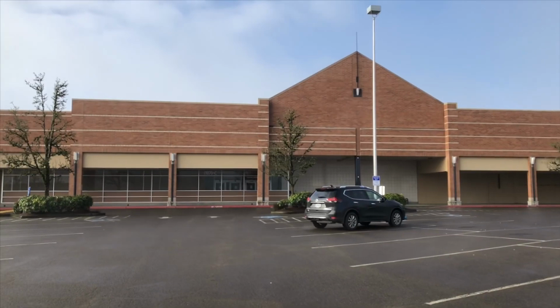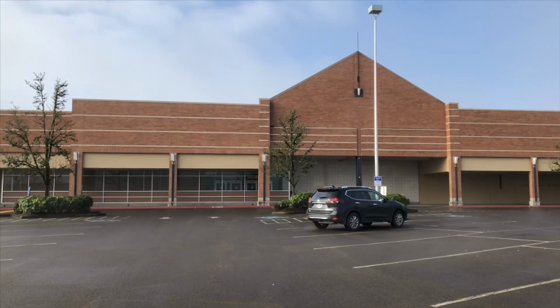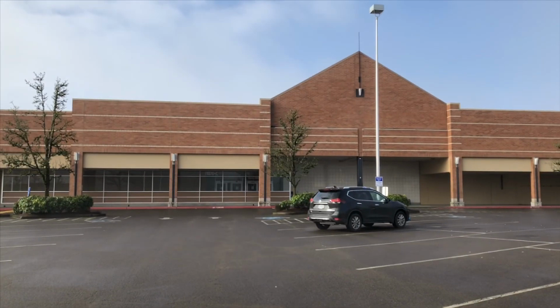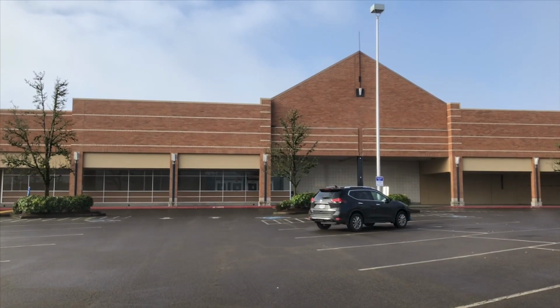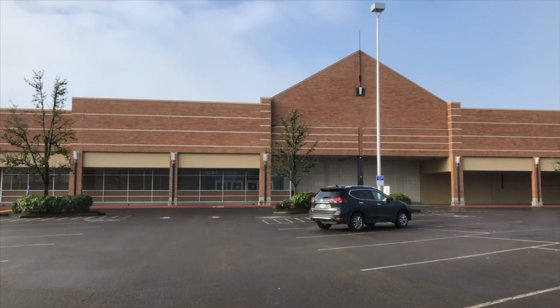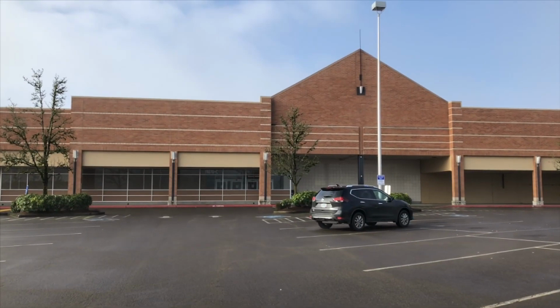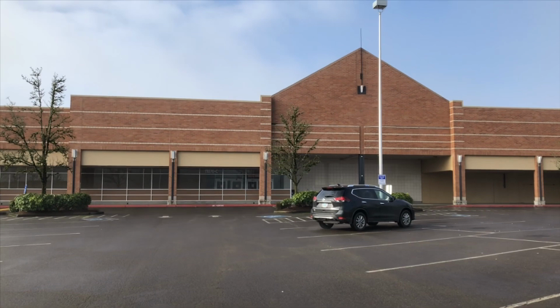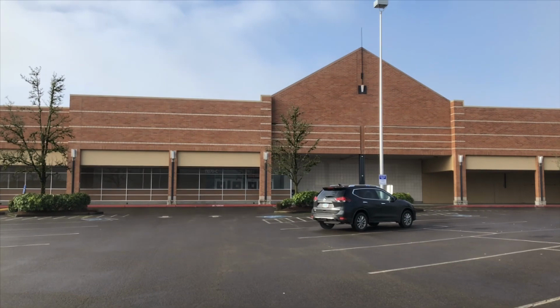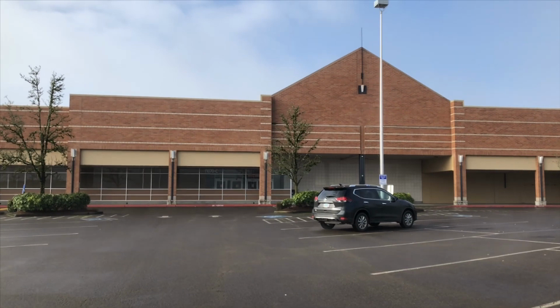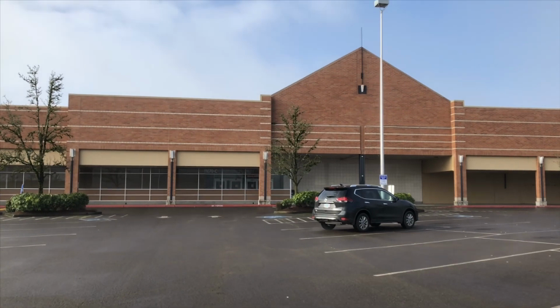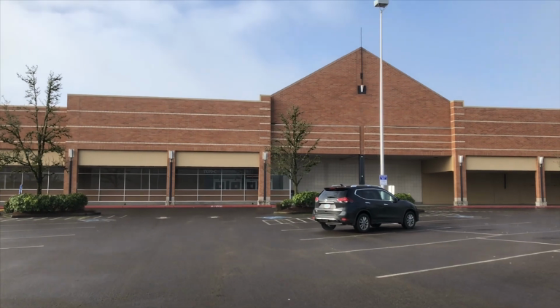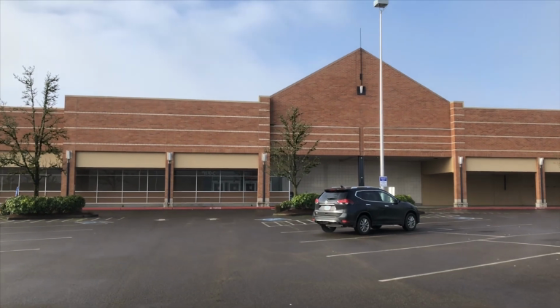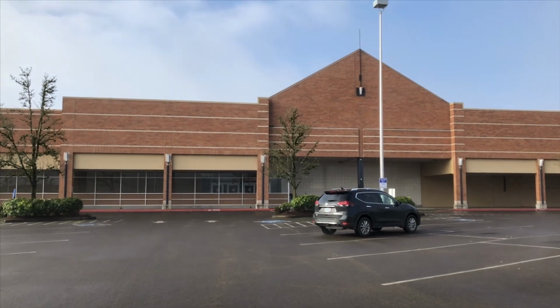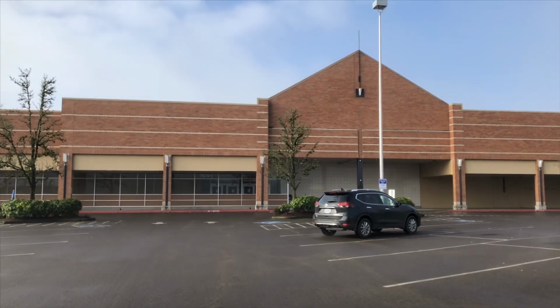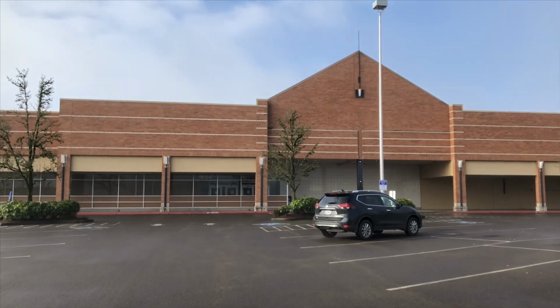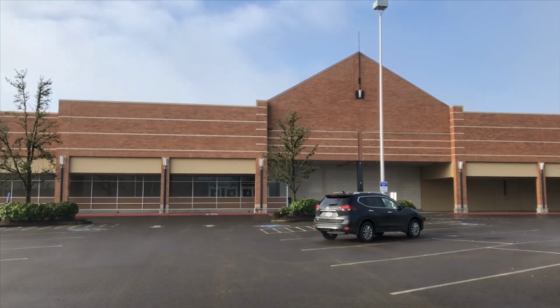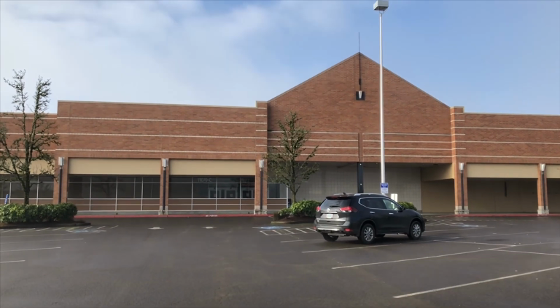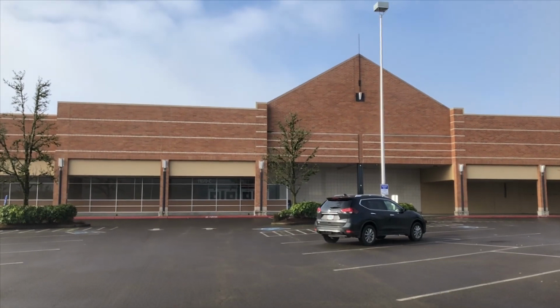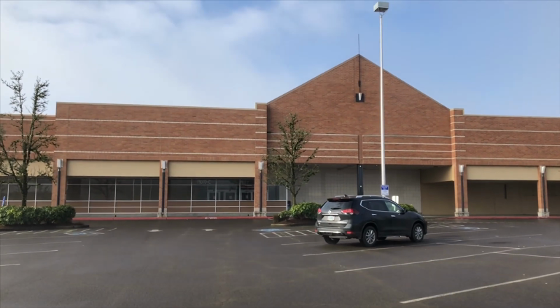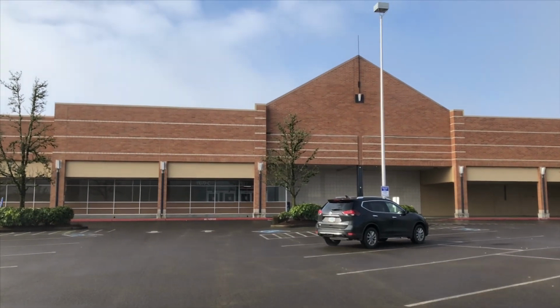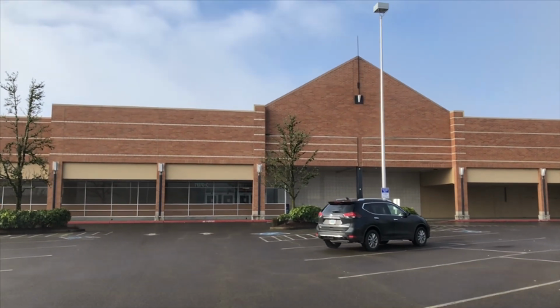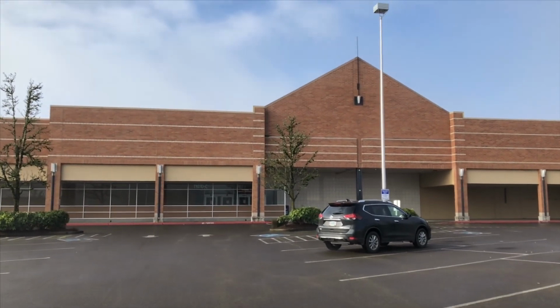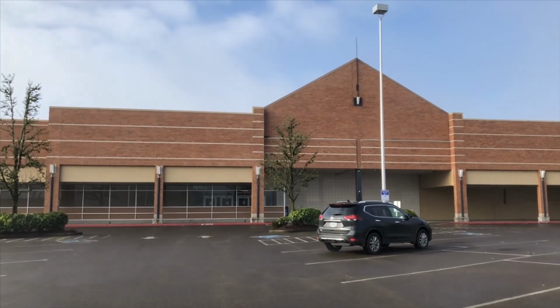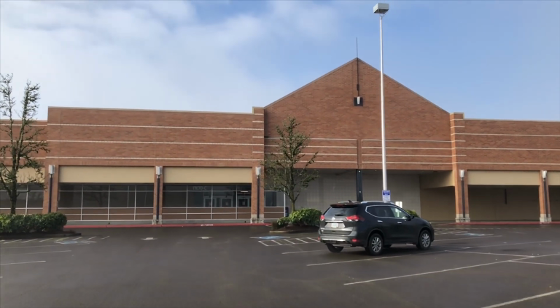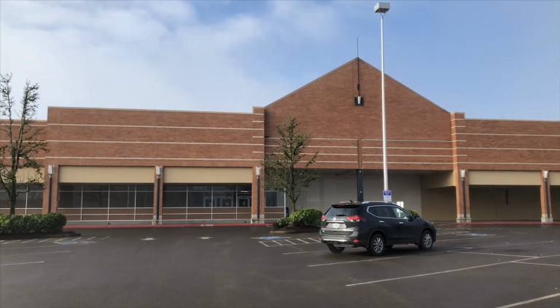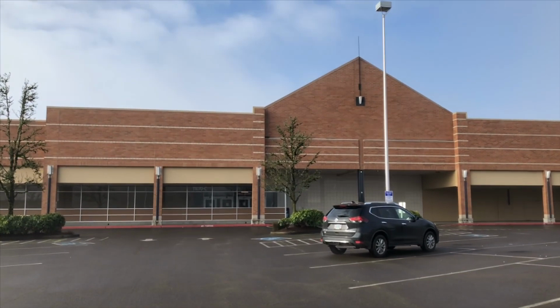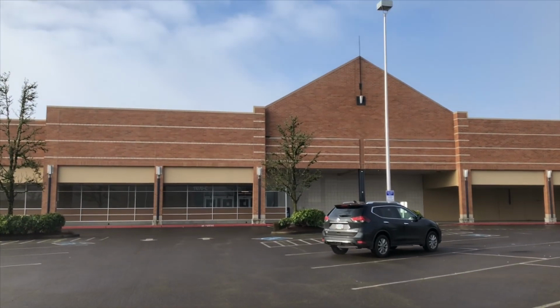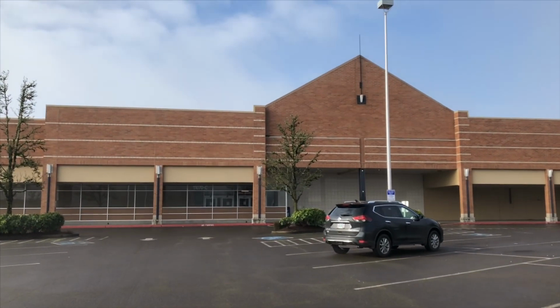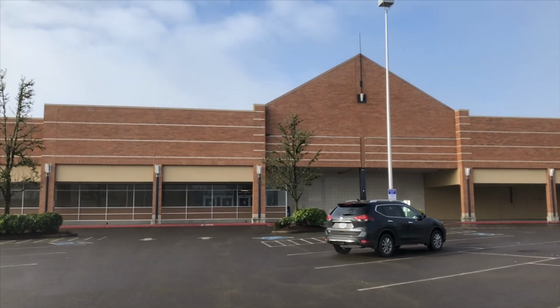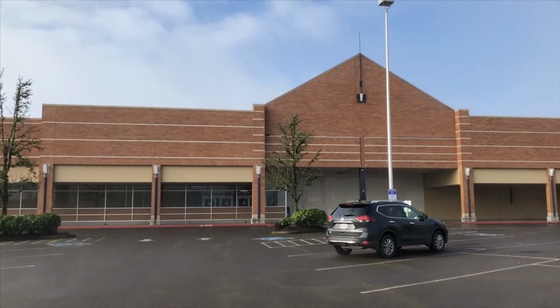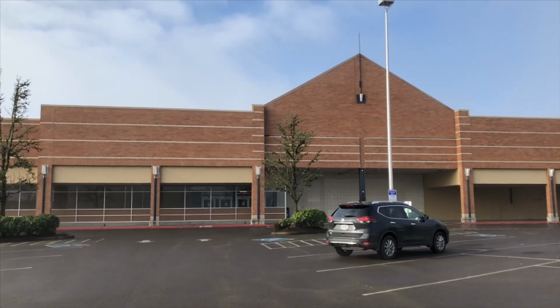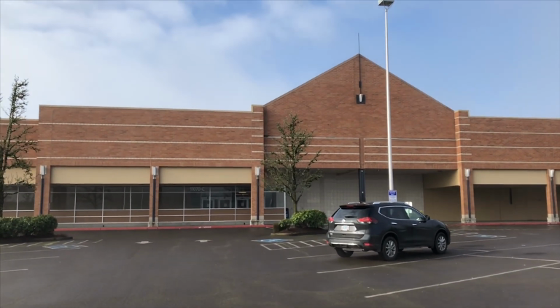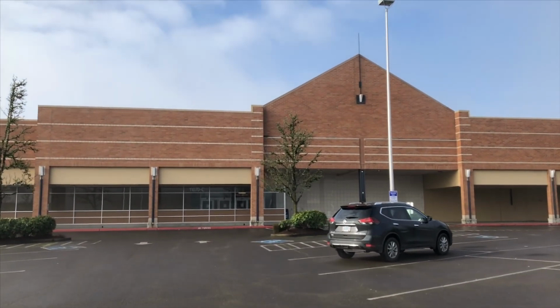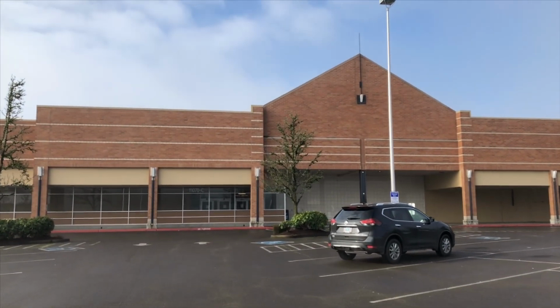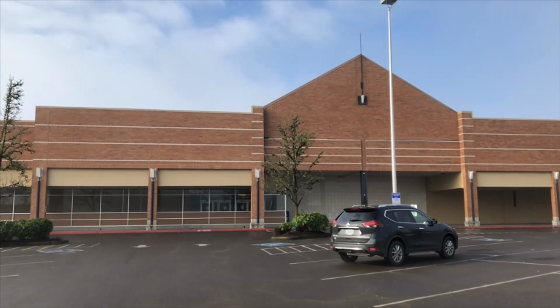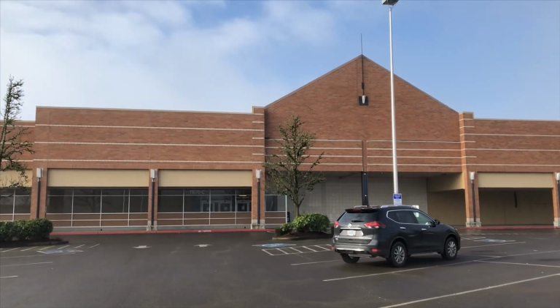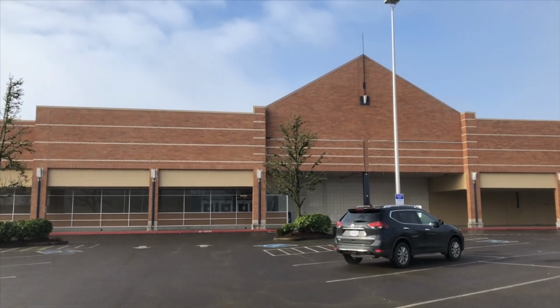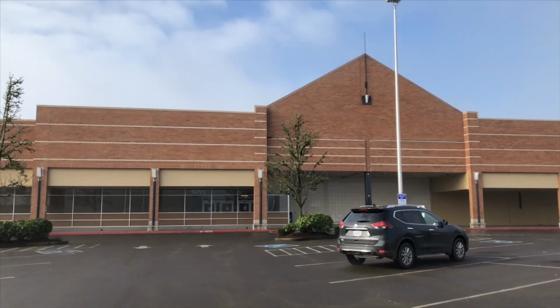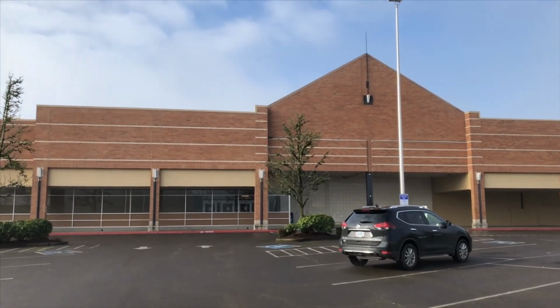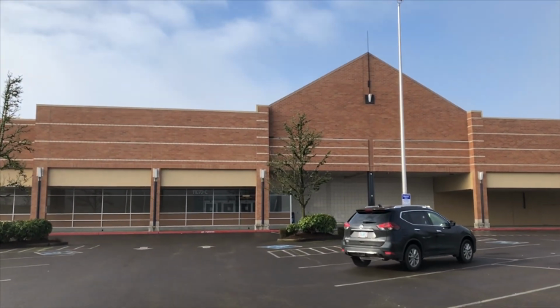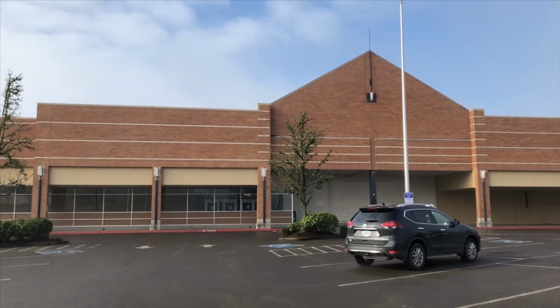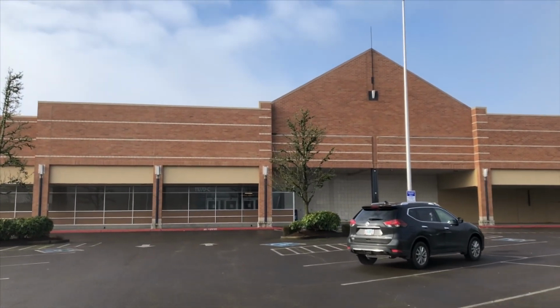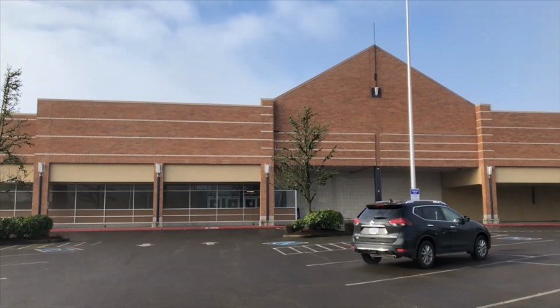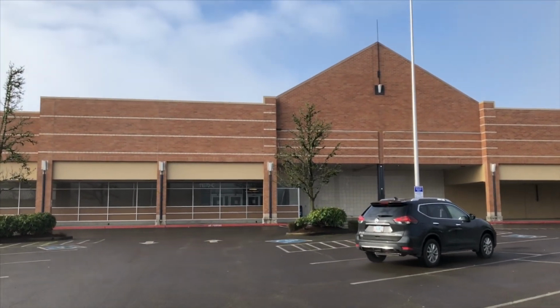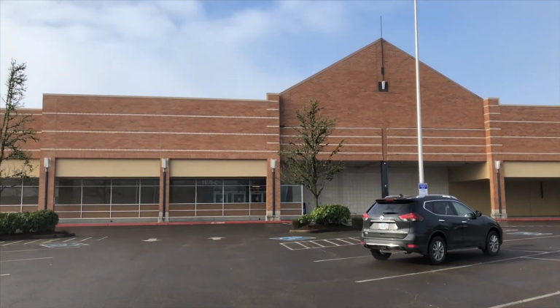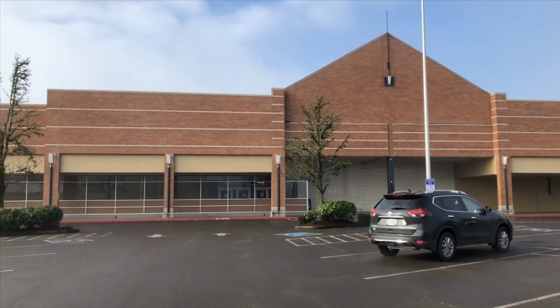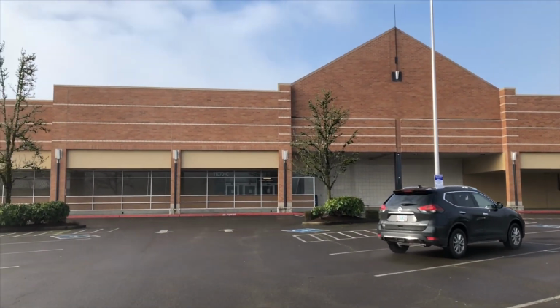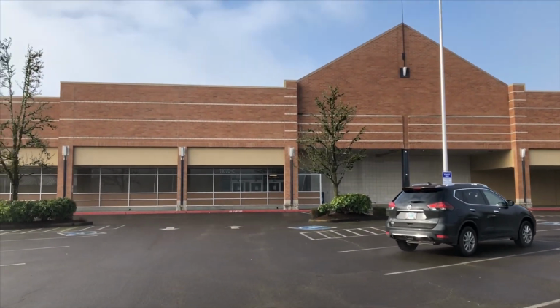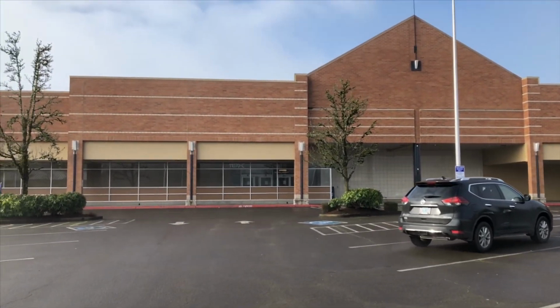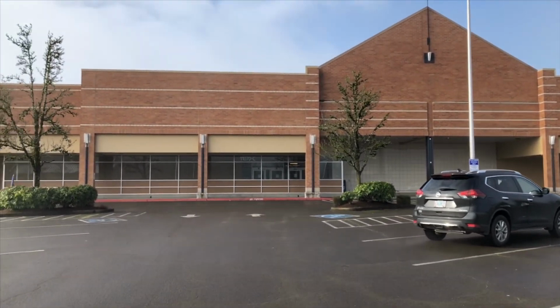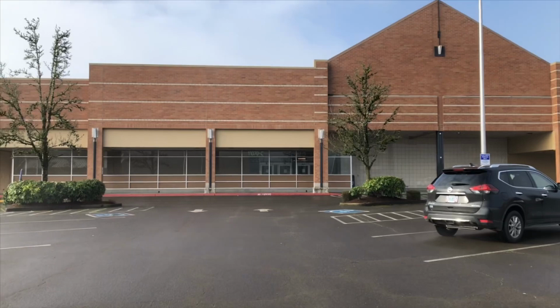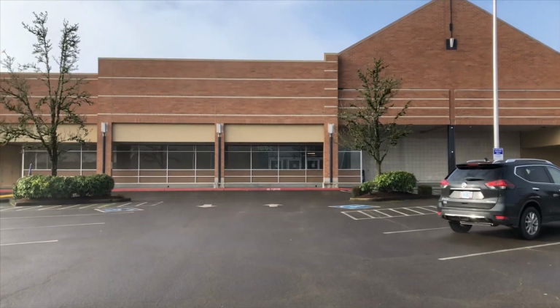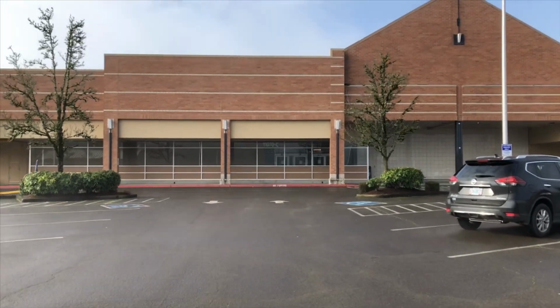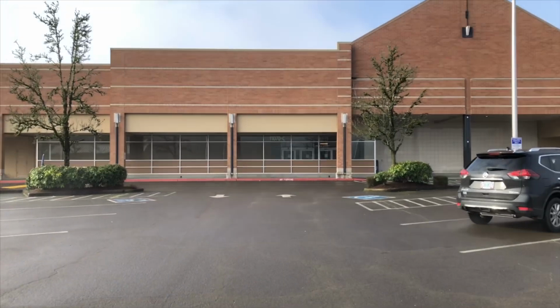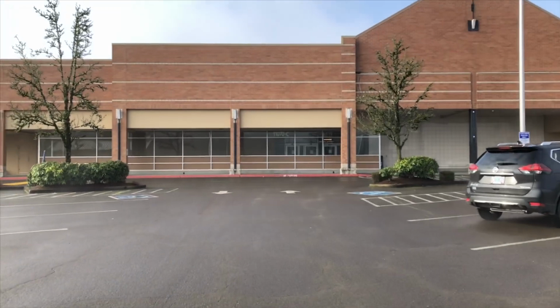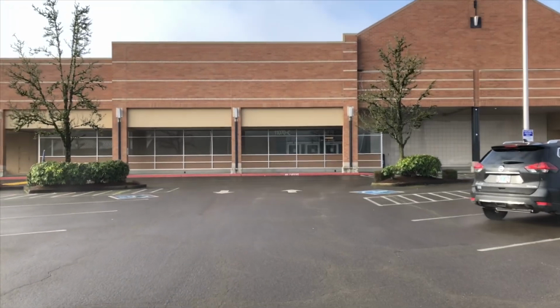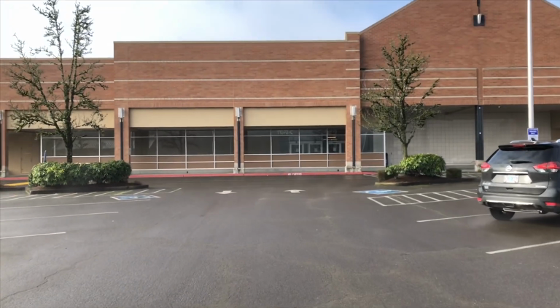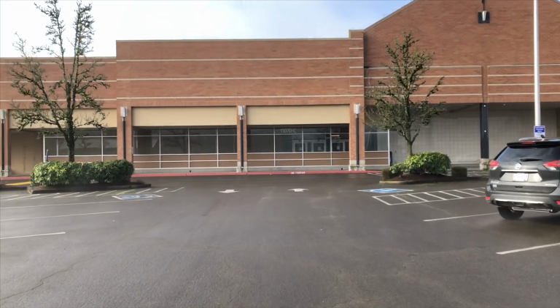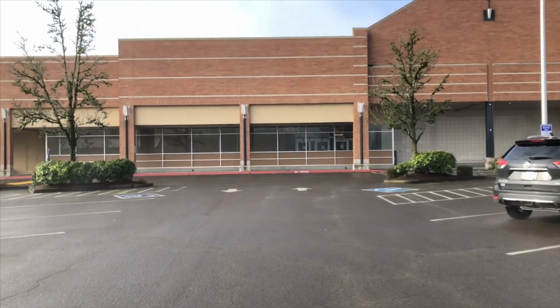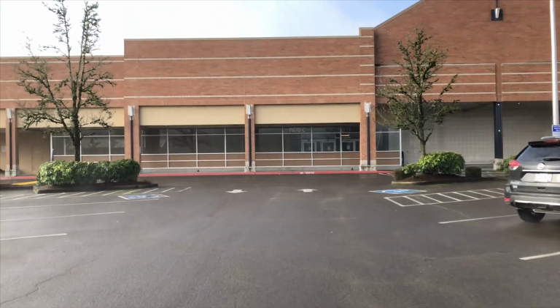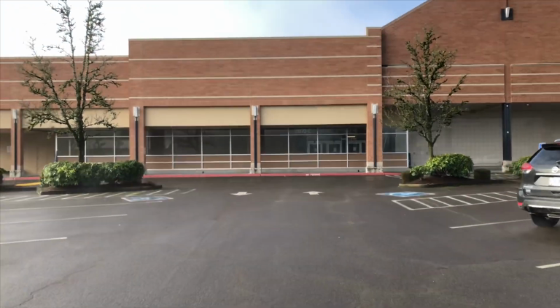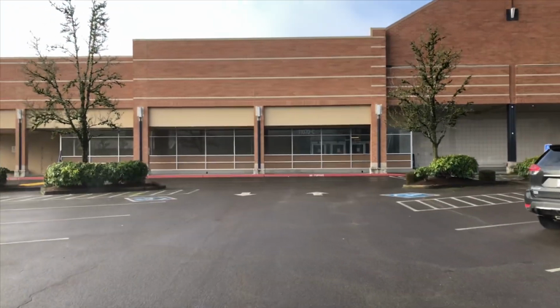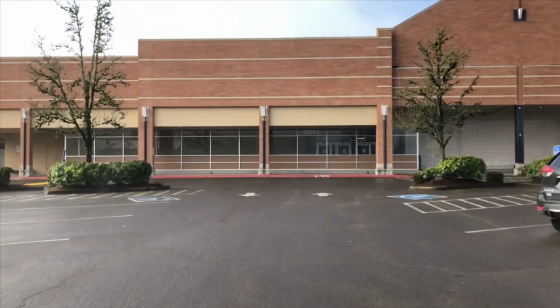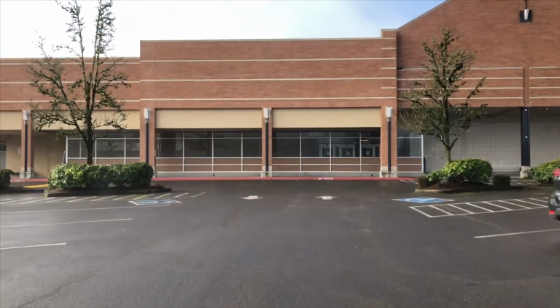Hello everyone, today we are here at the abandoned Albertsons in Beaverton, Oregon, so let's take a look.